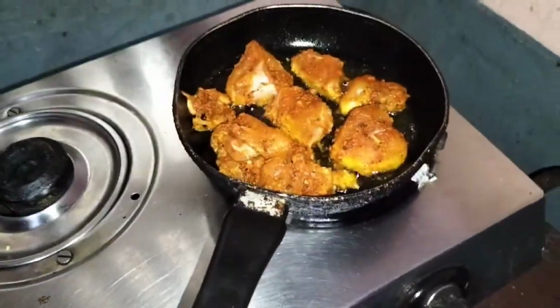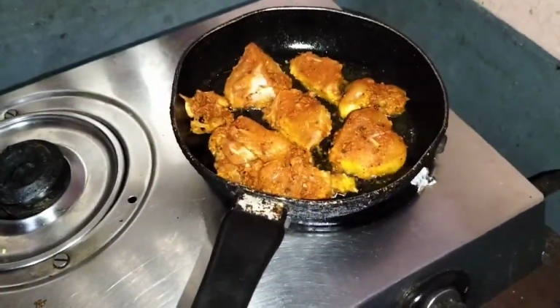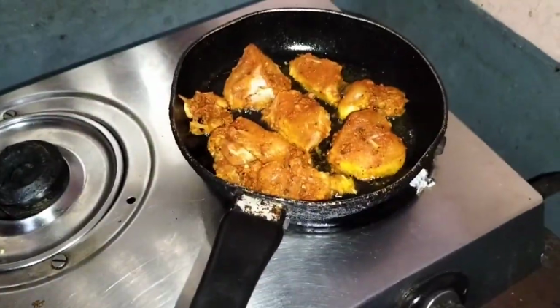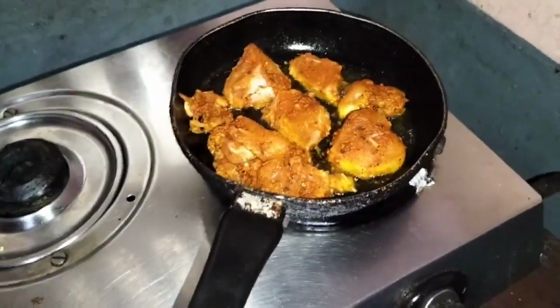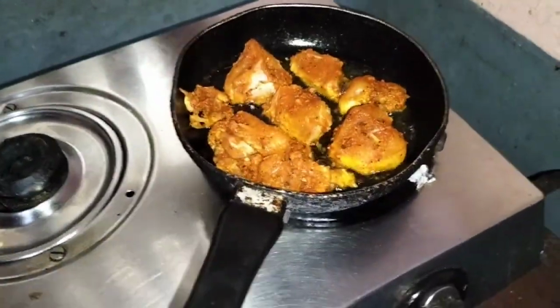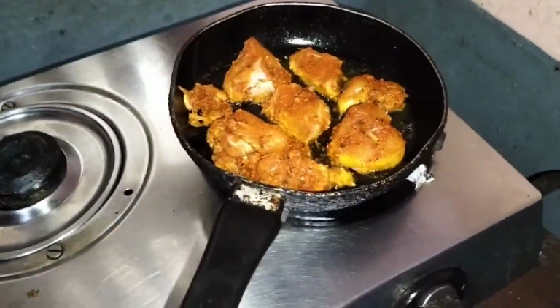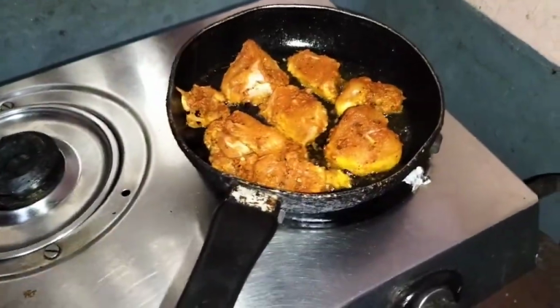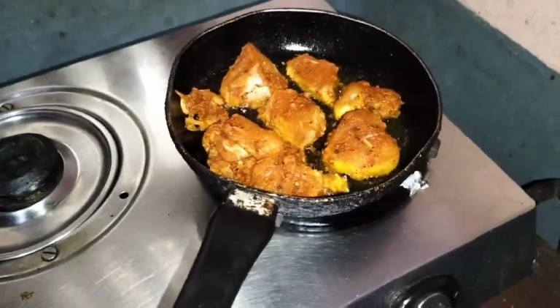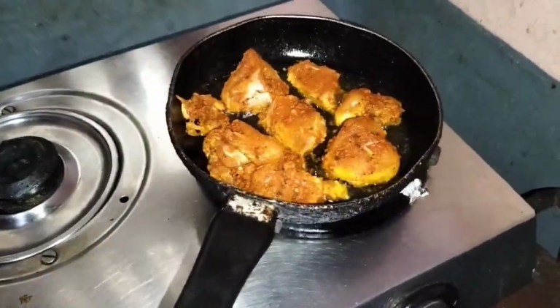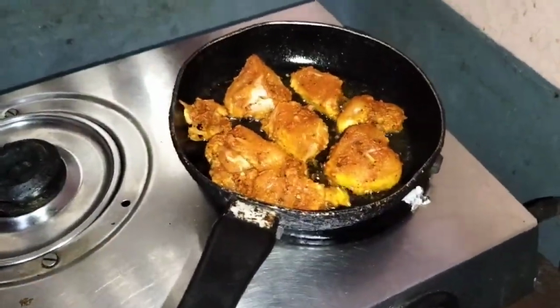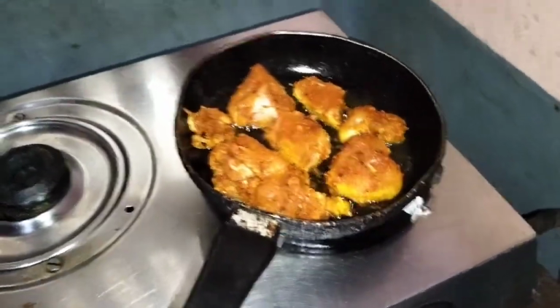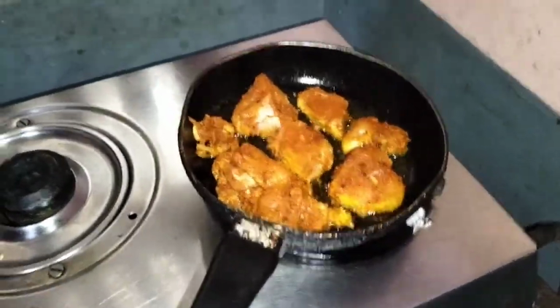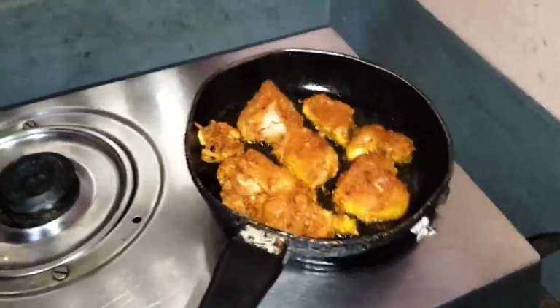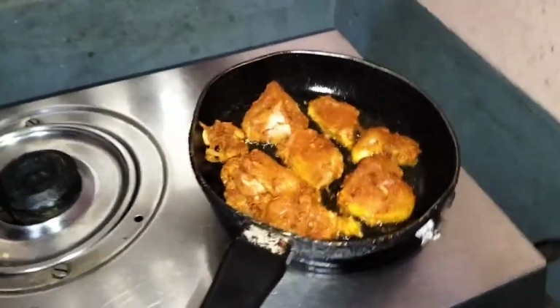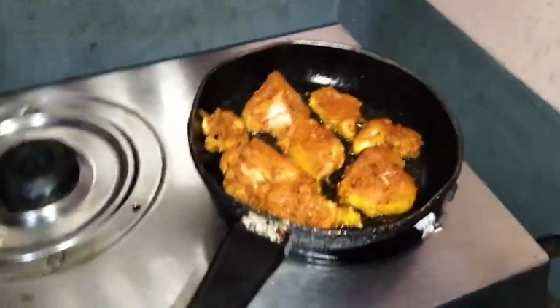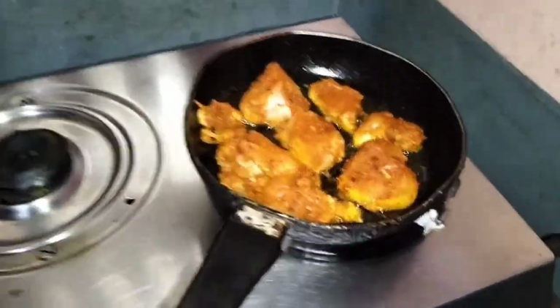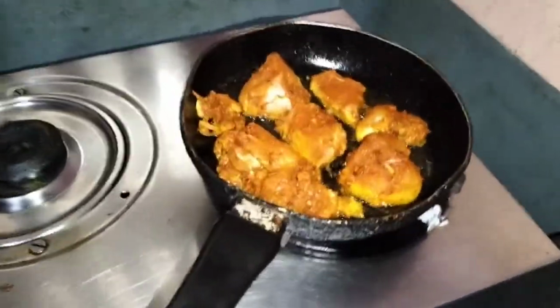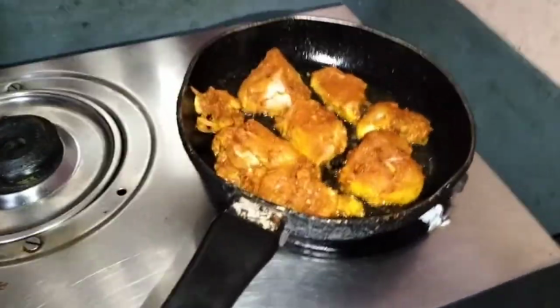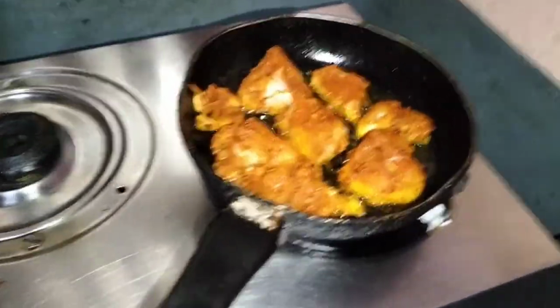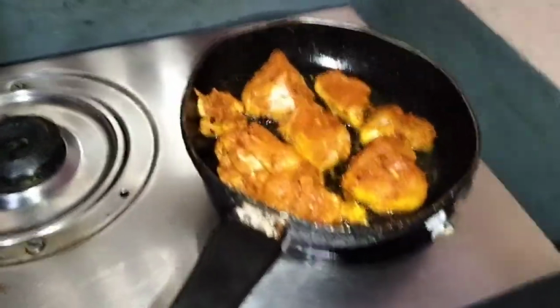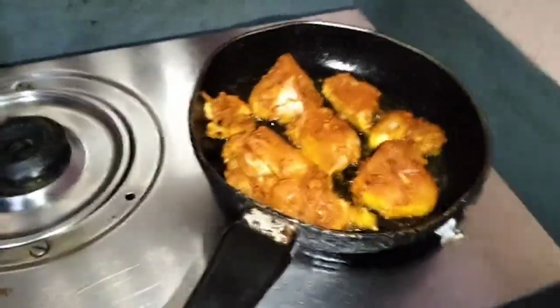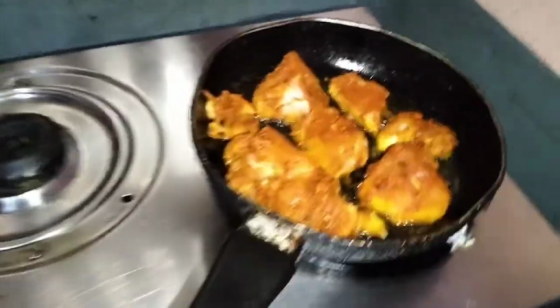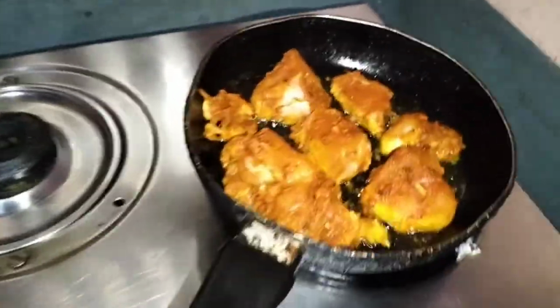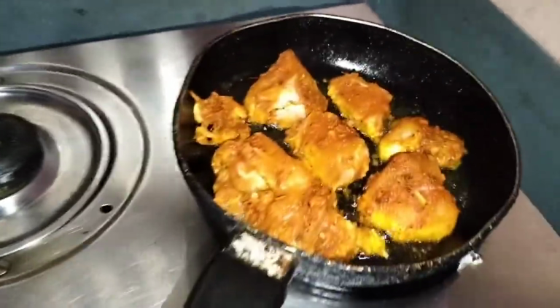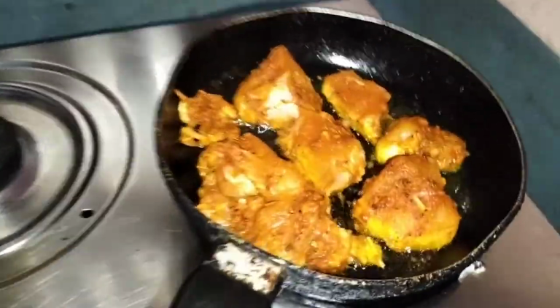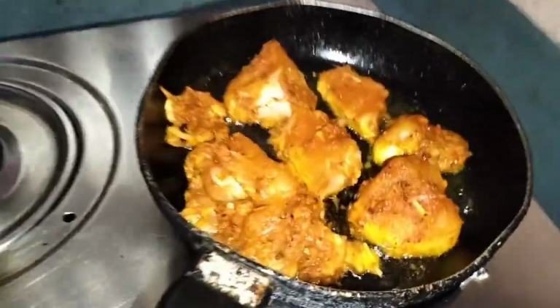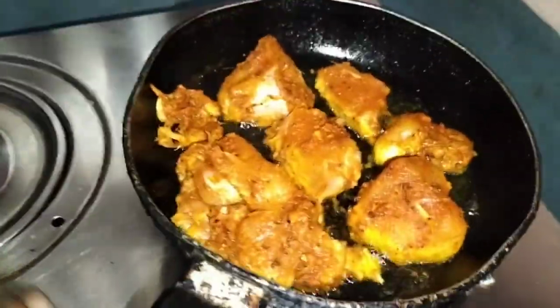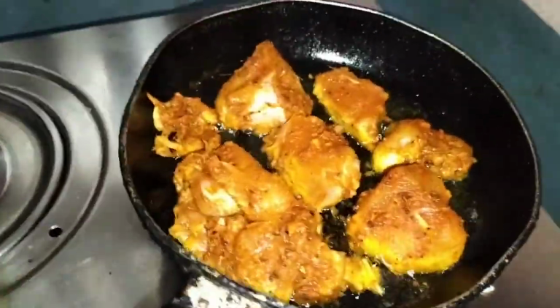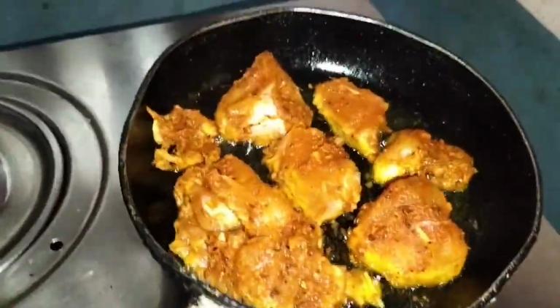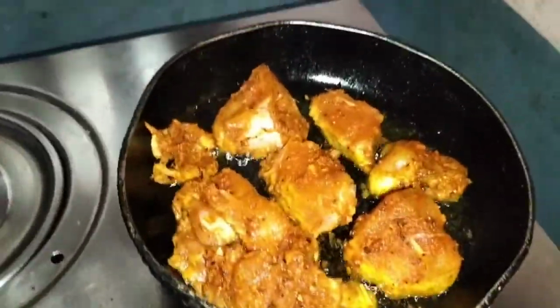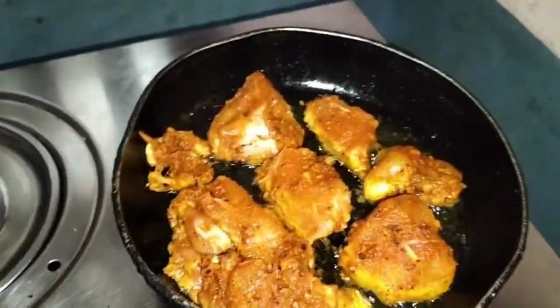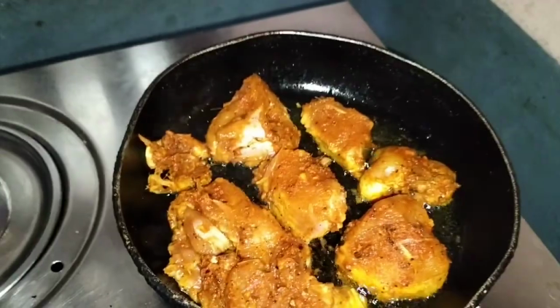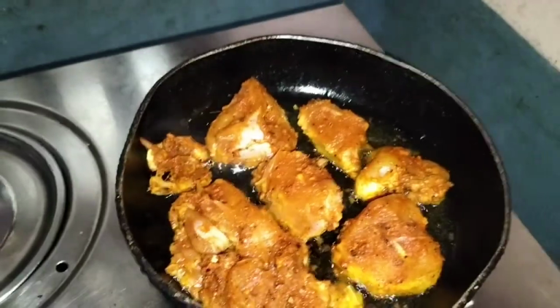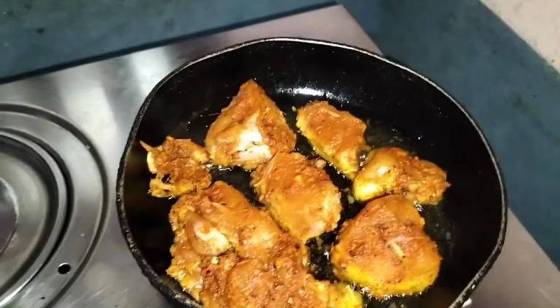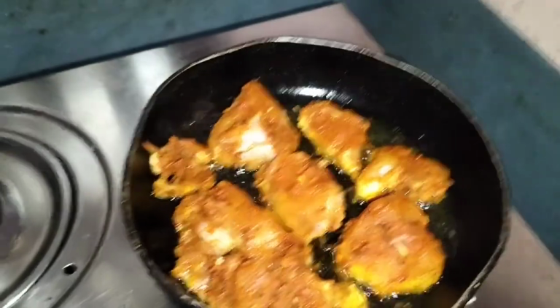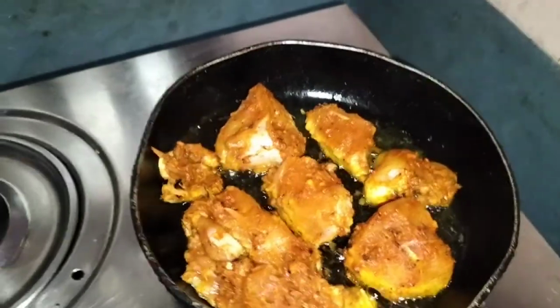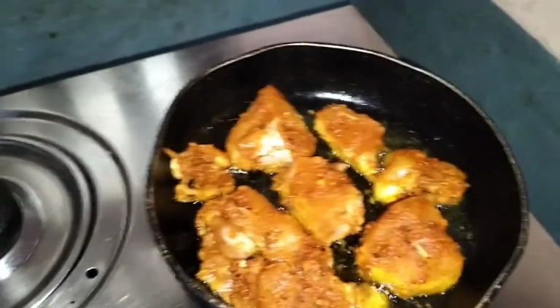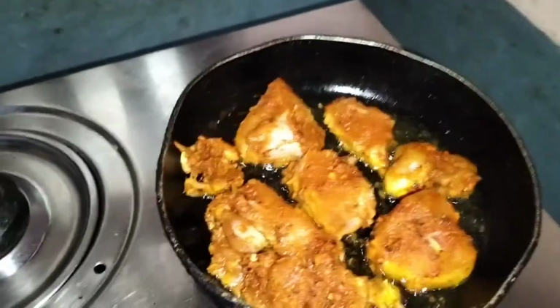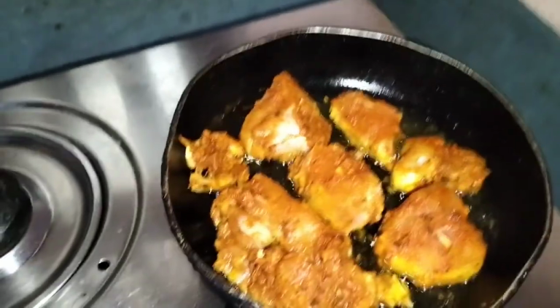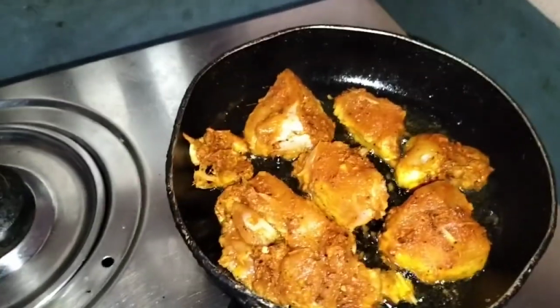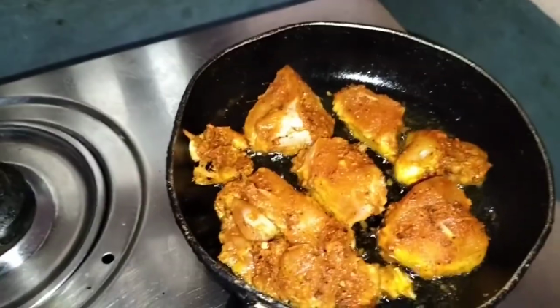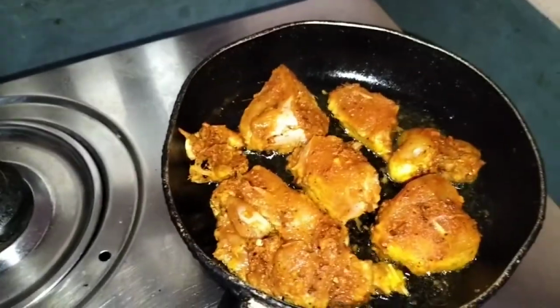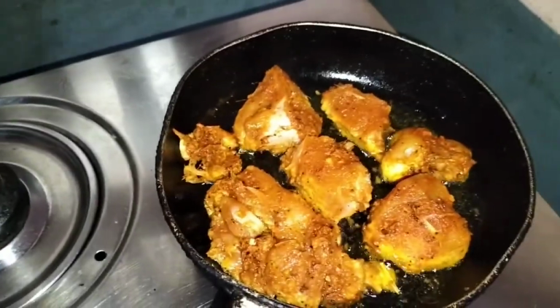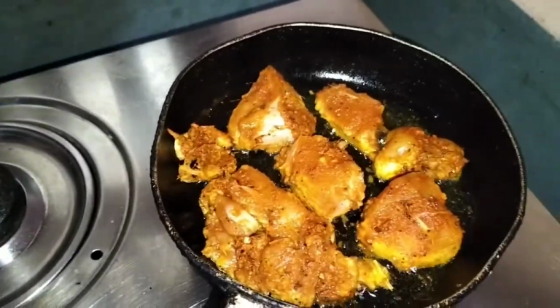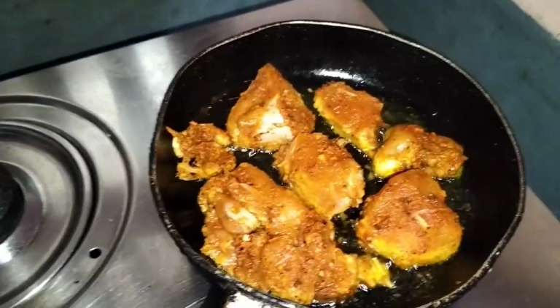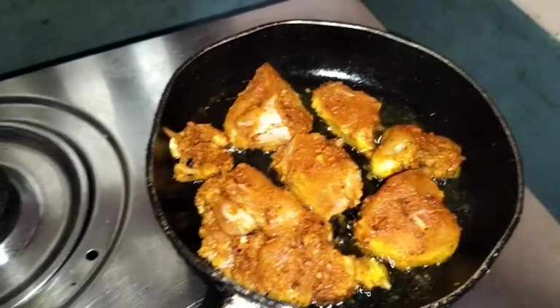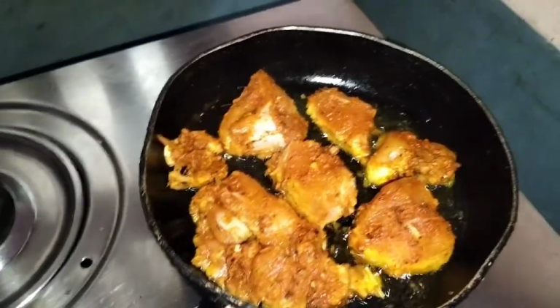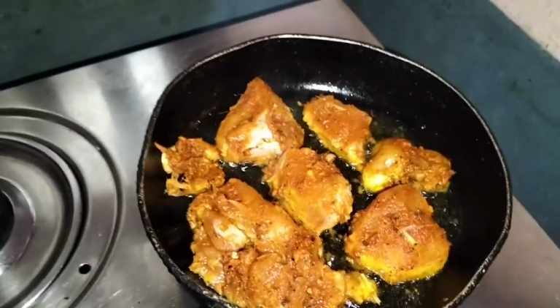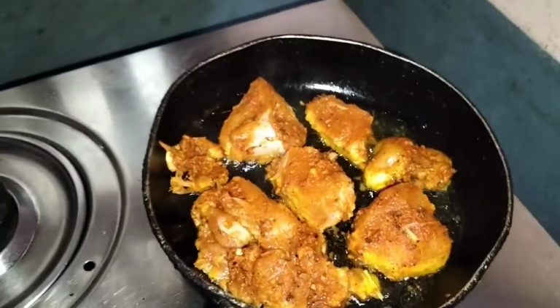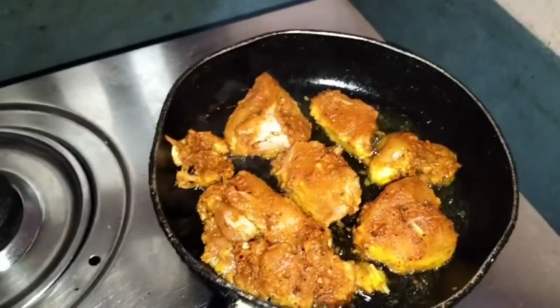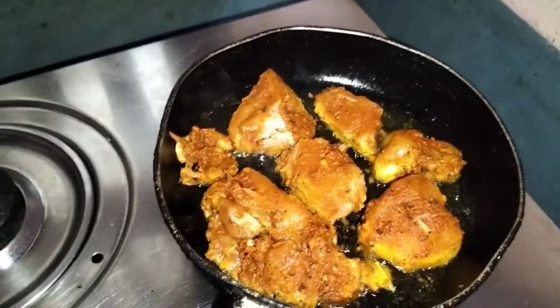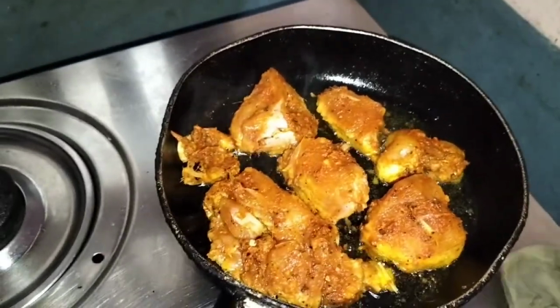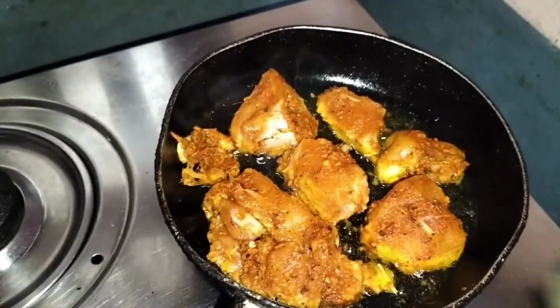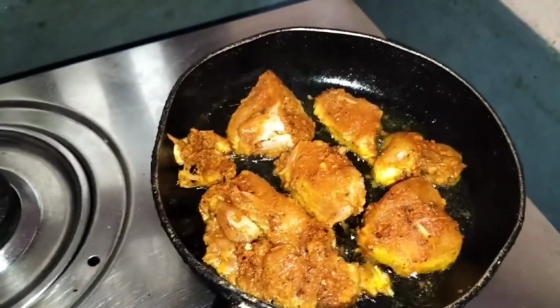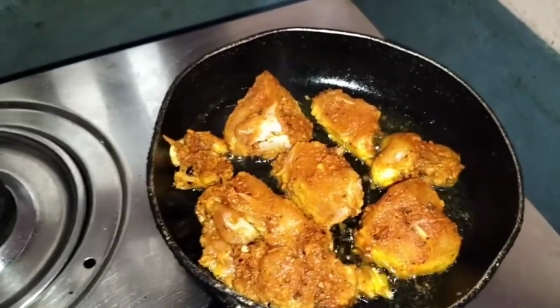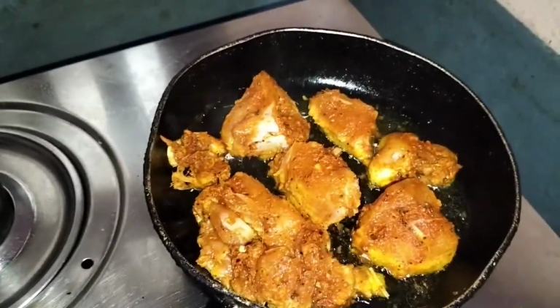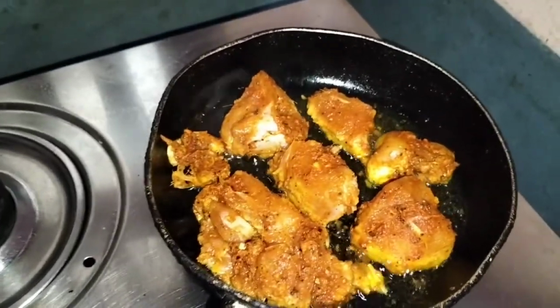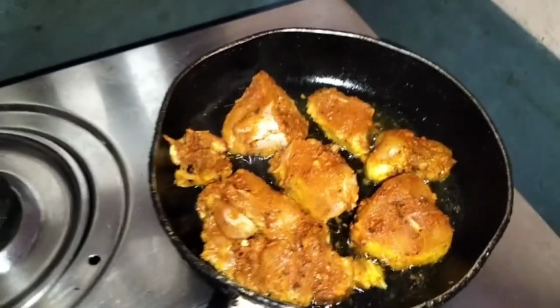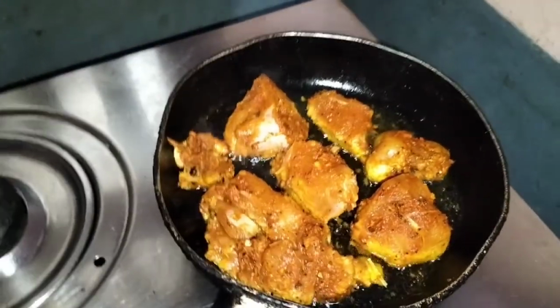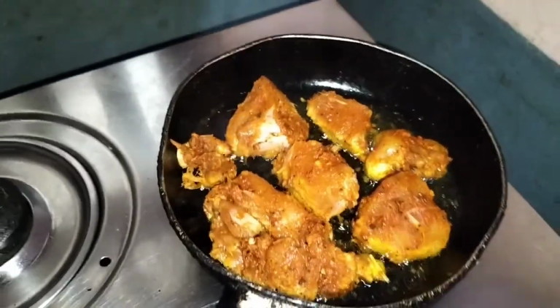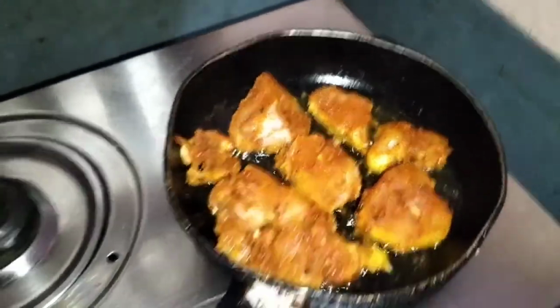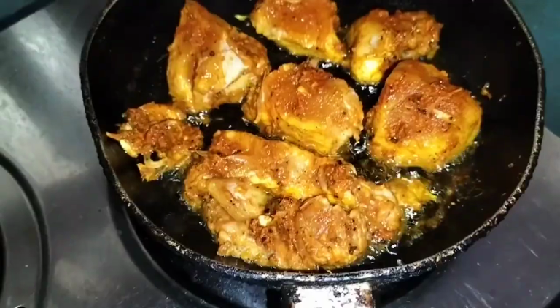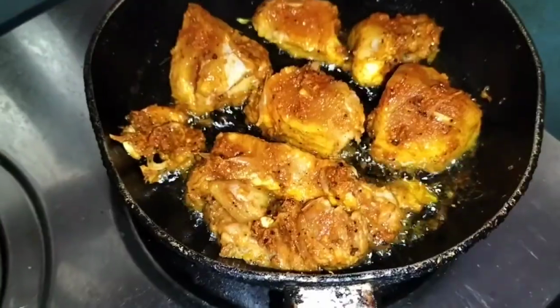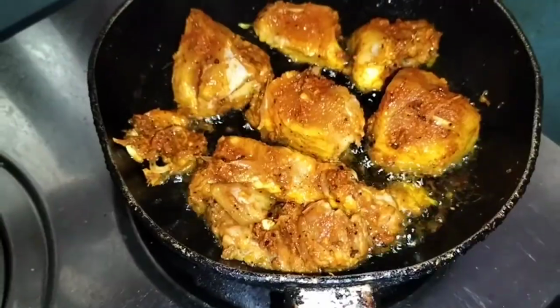This is how the chicken is going to be made. I'm going to show you how to make the chicken.